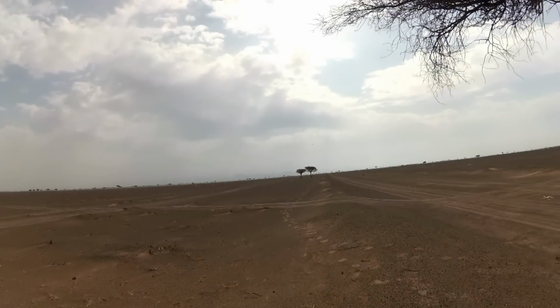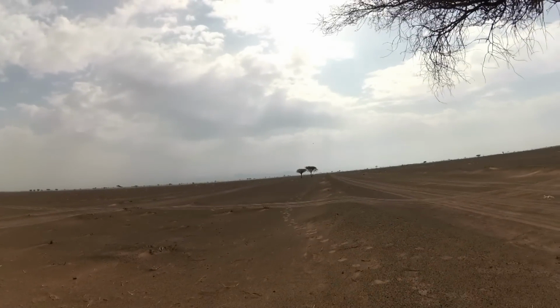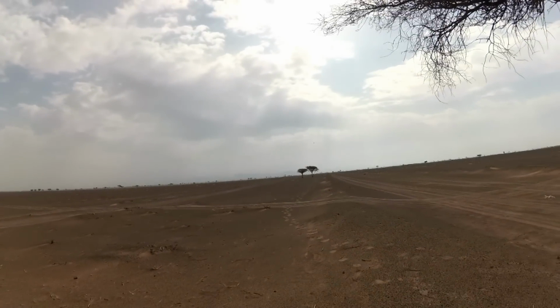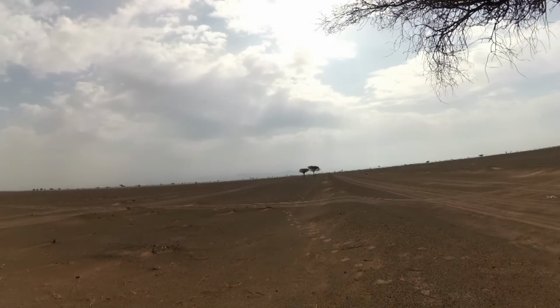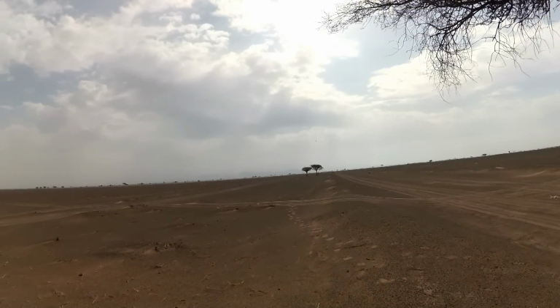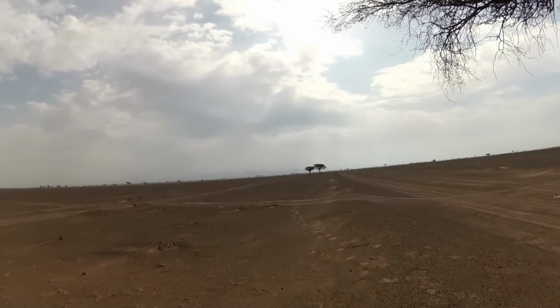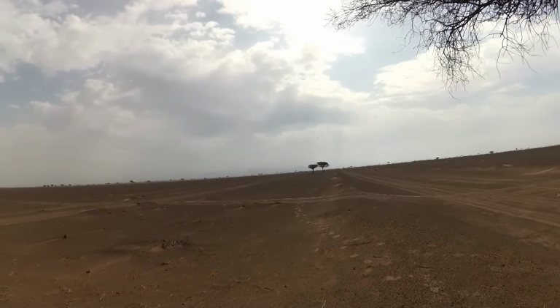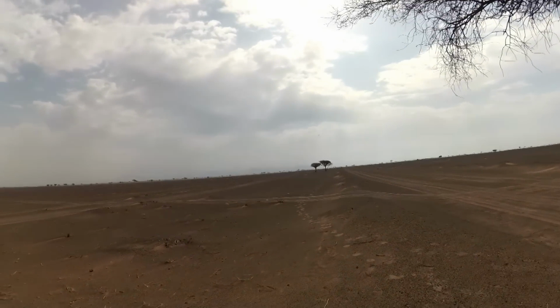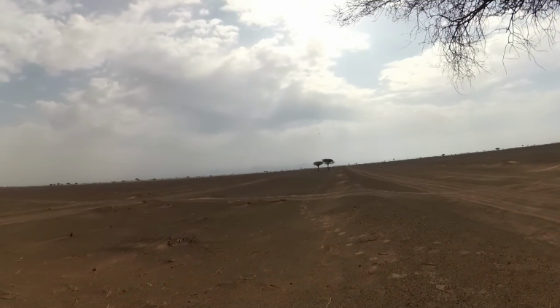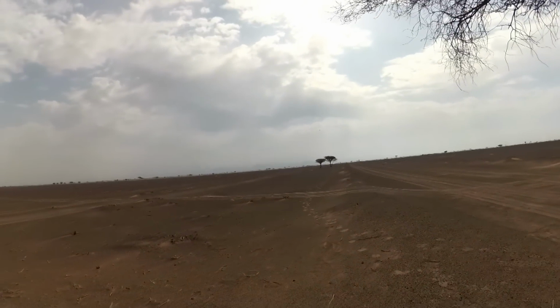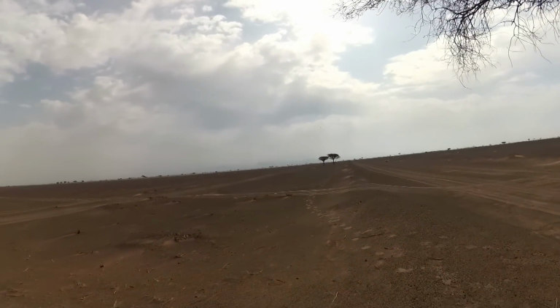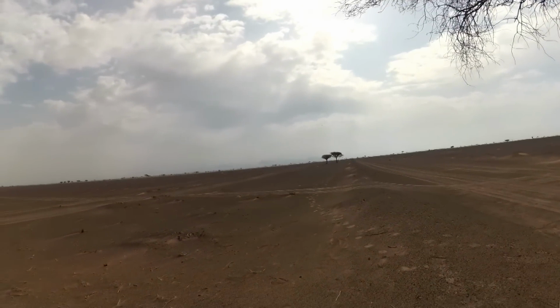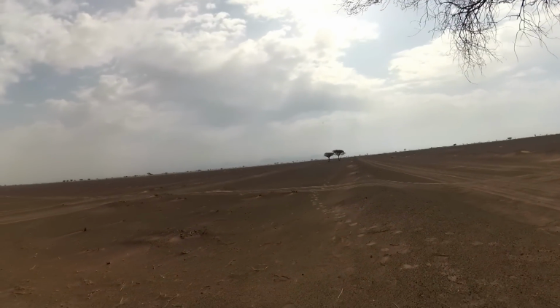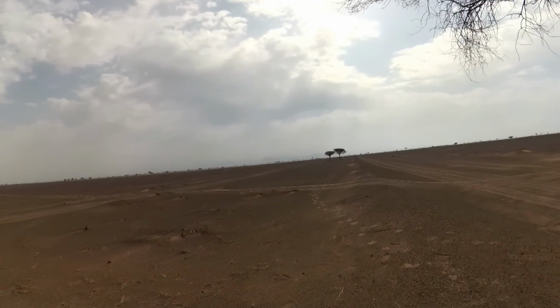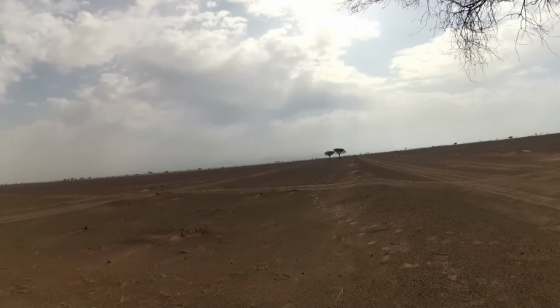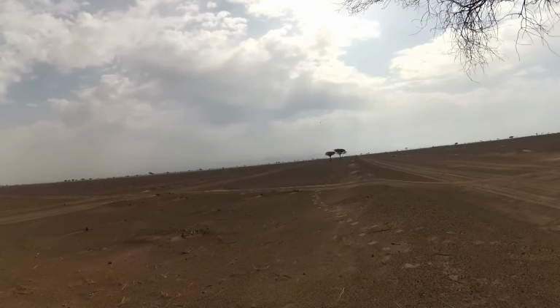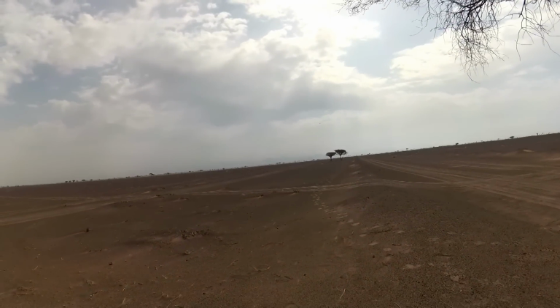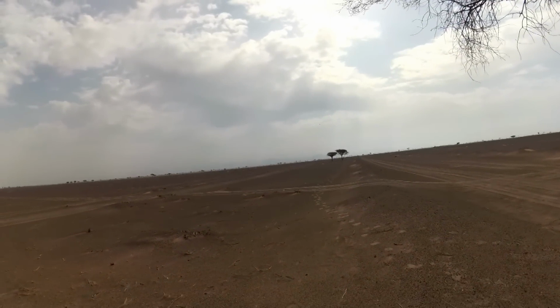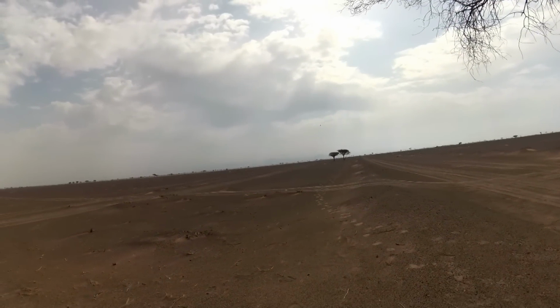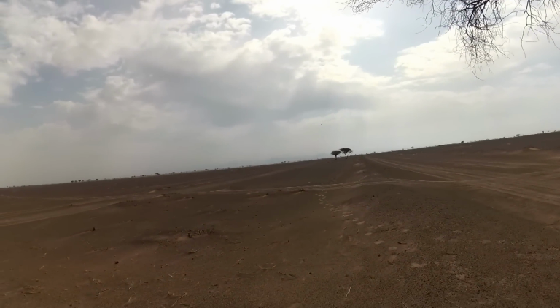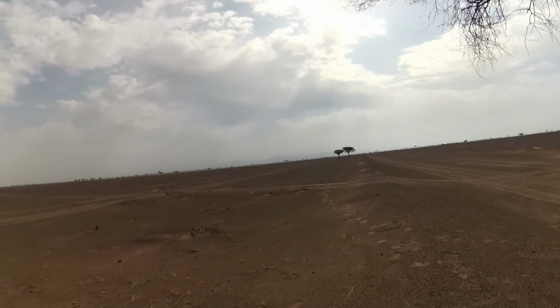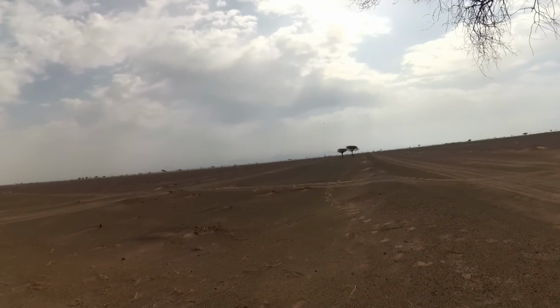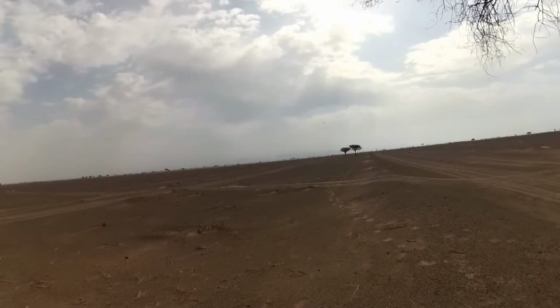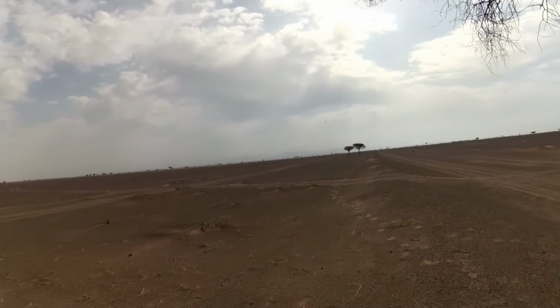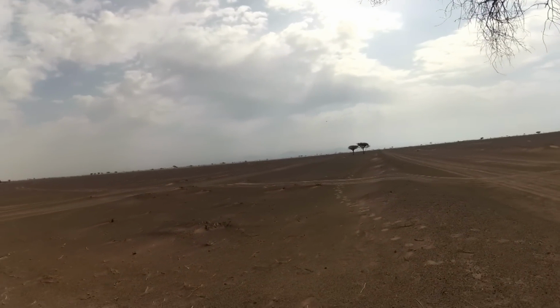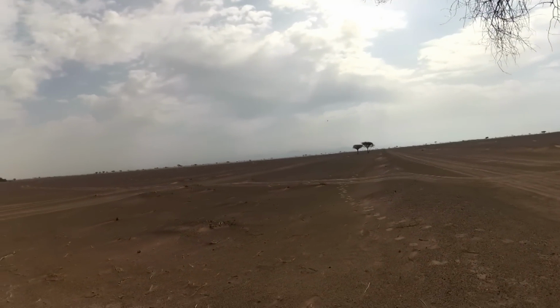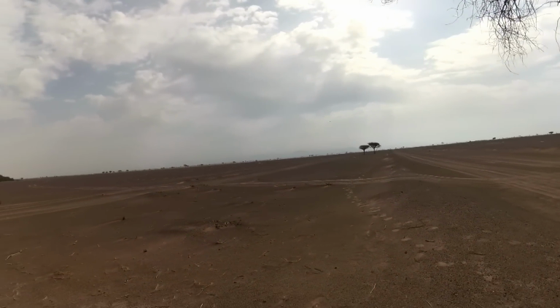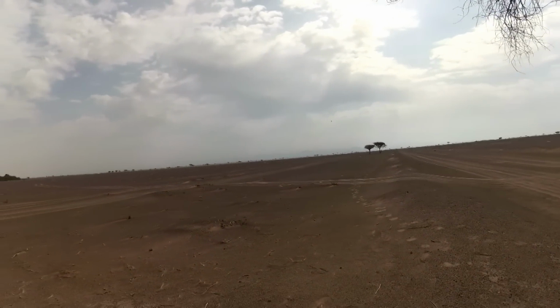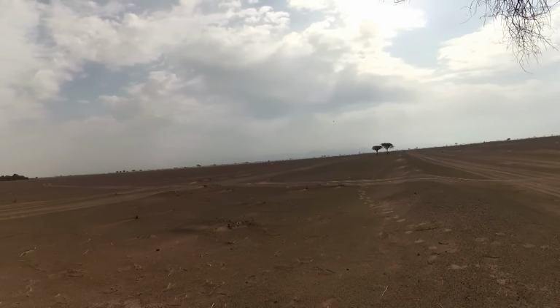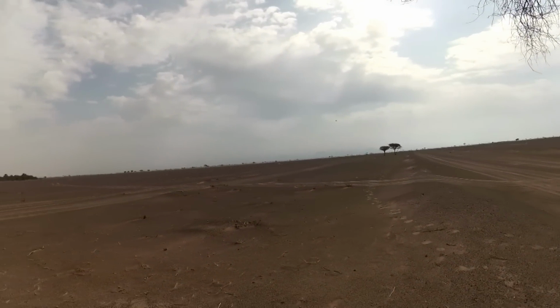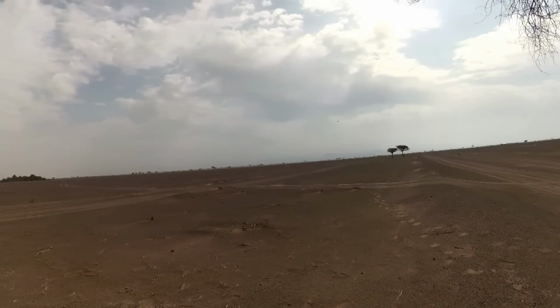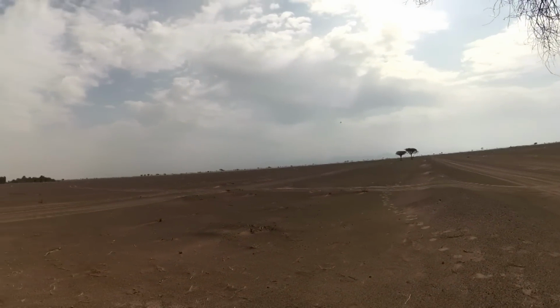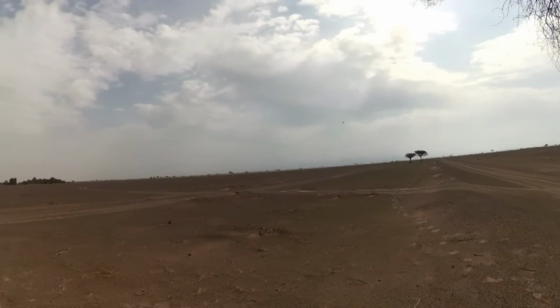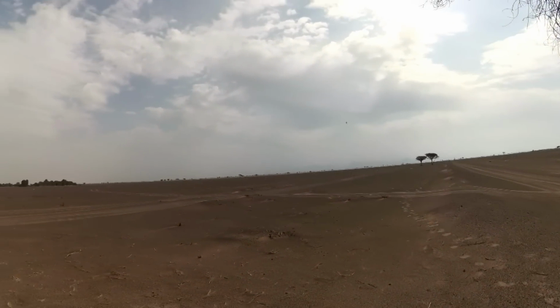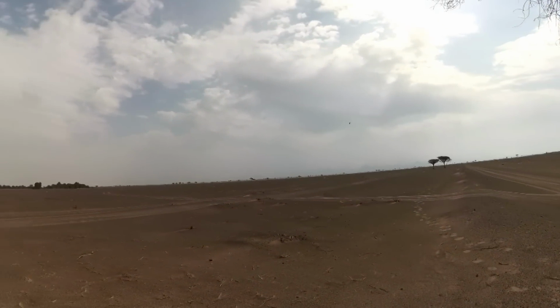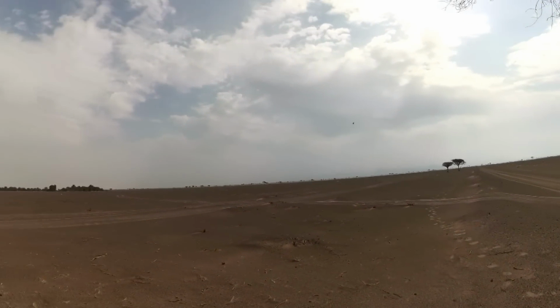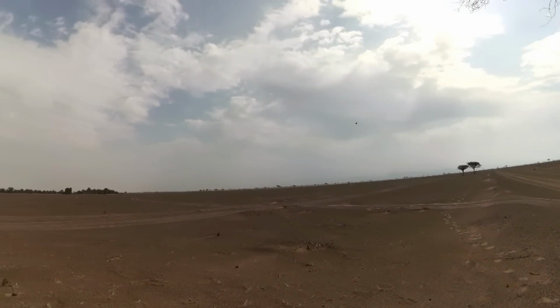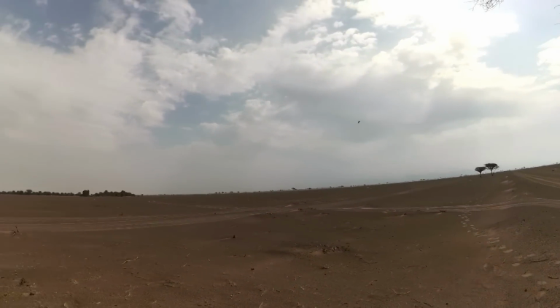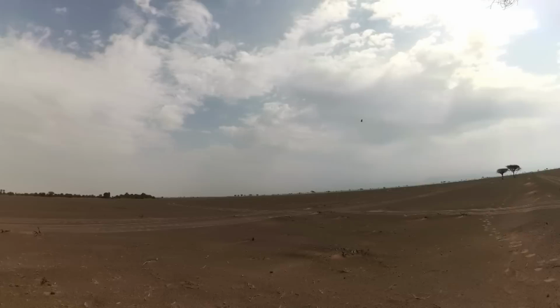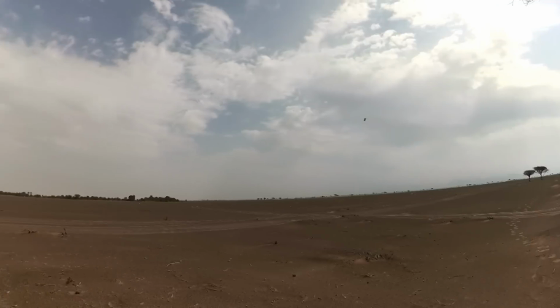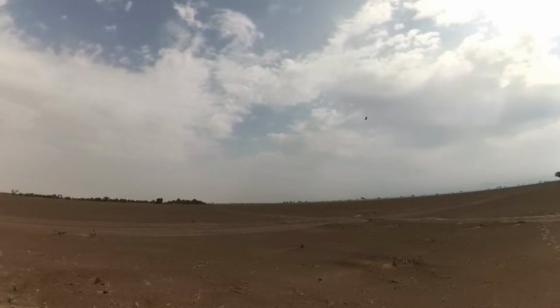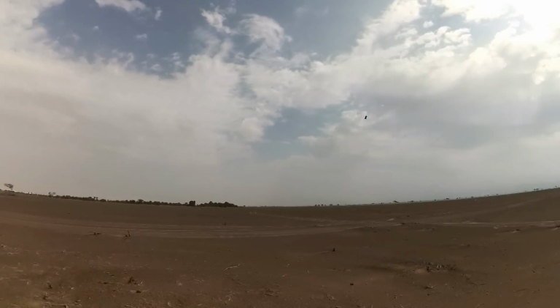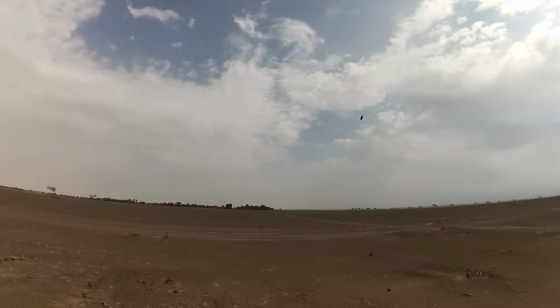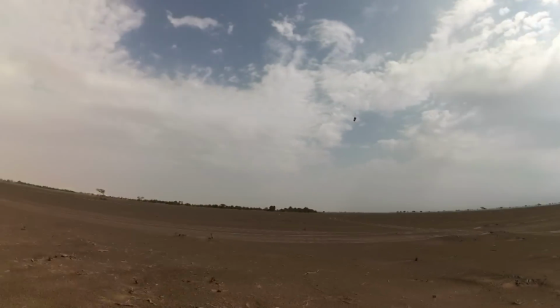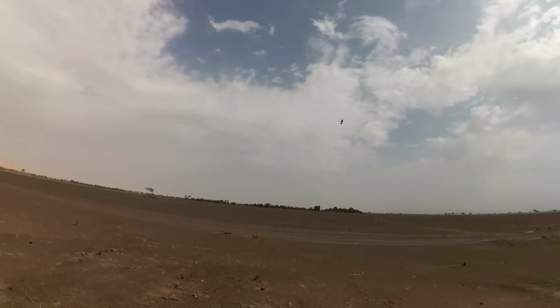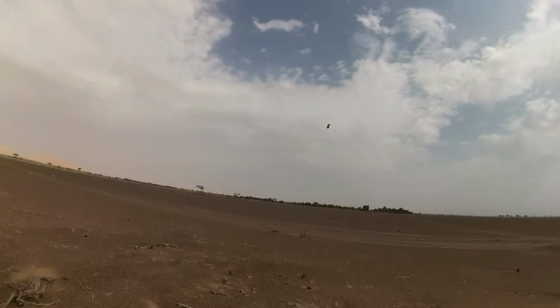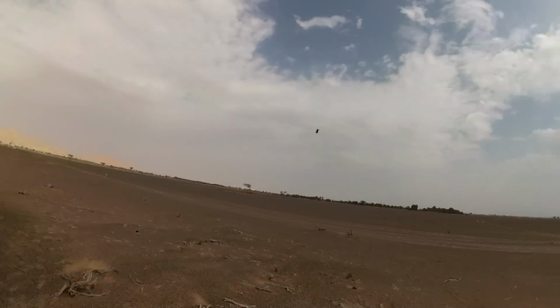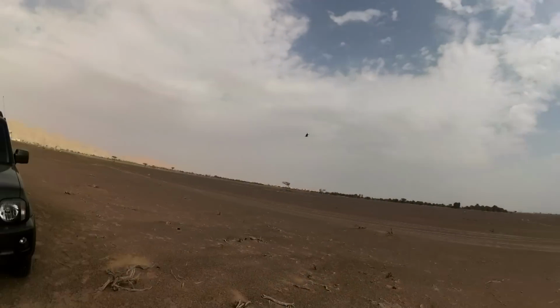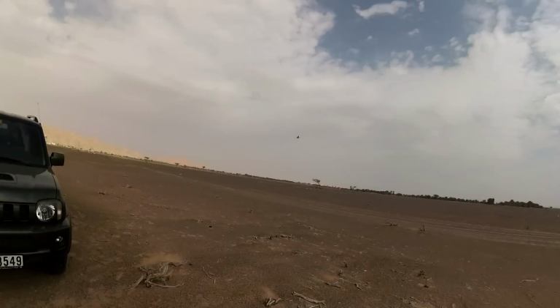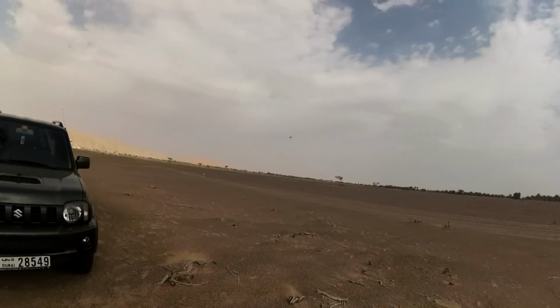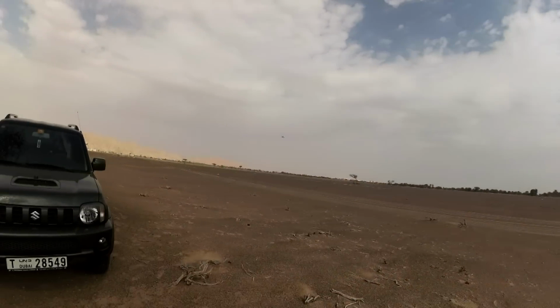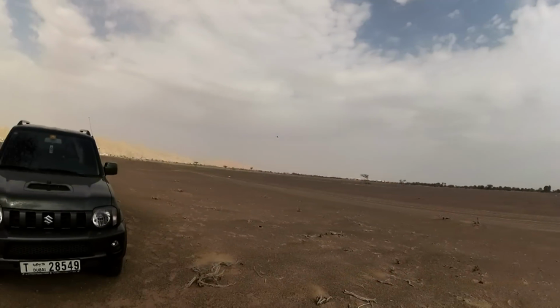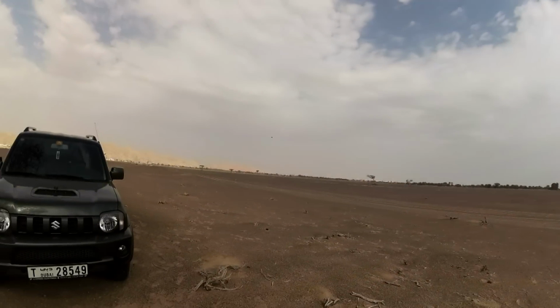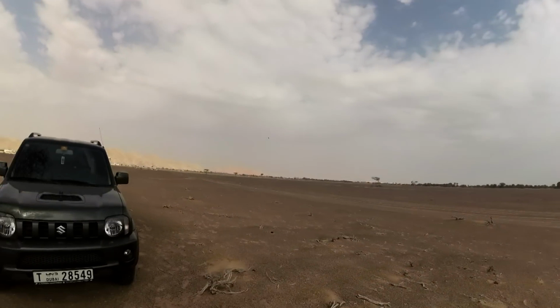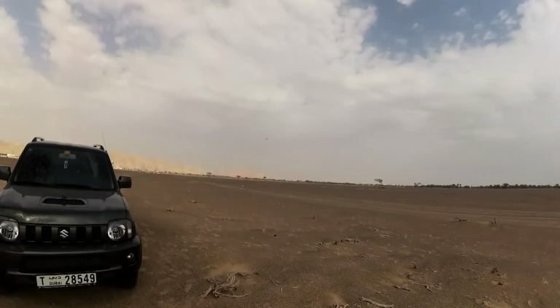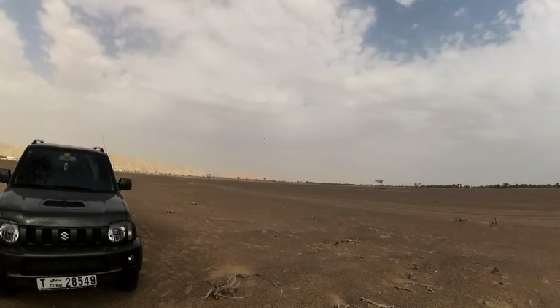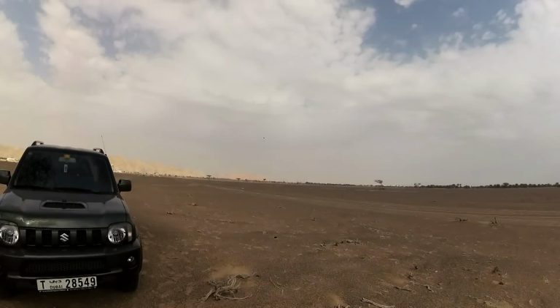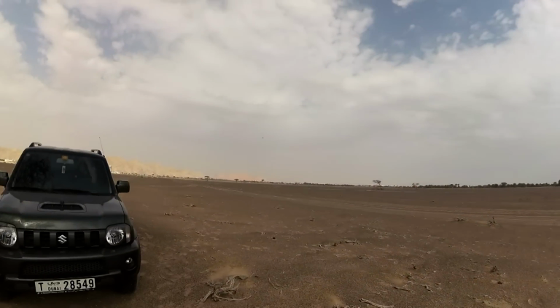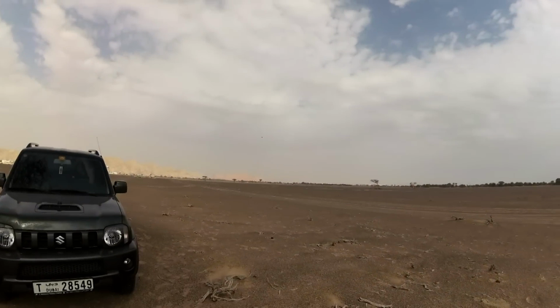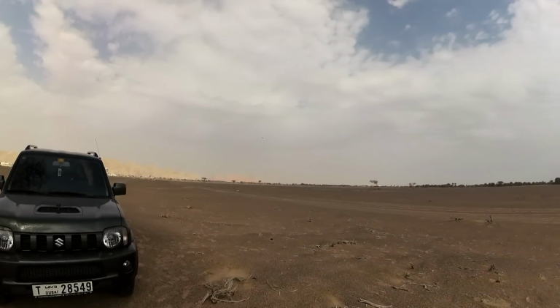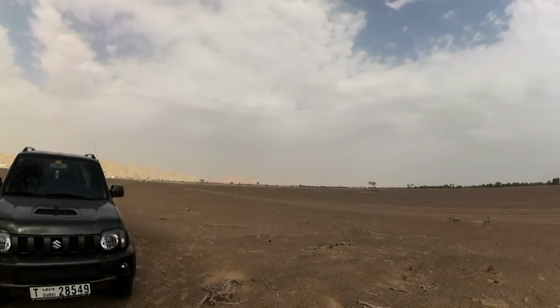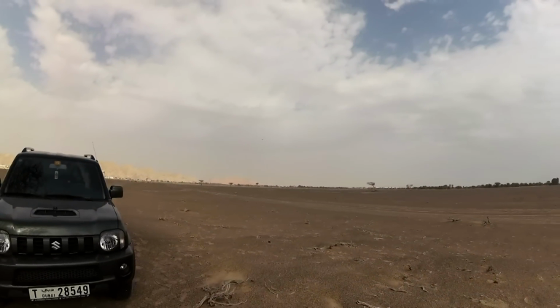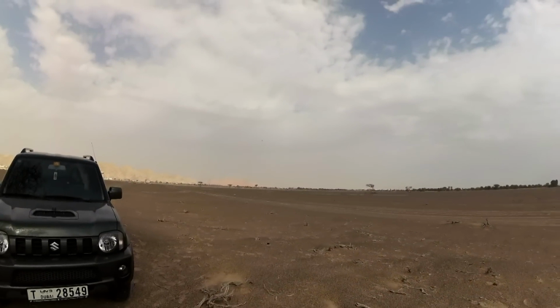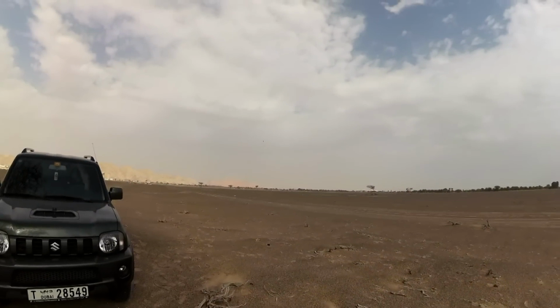Speed is nice, and with the wind of course, it's really fast.